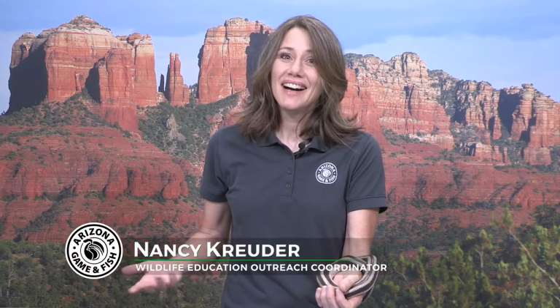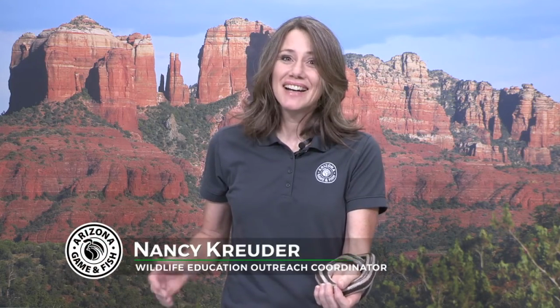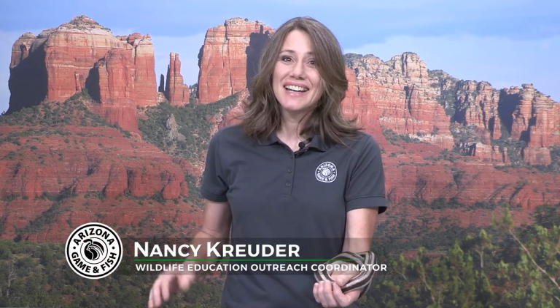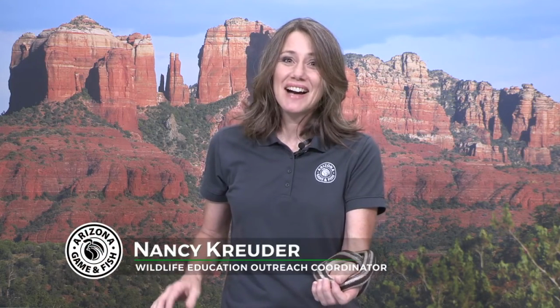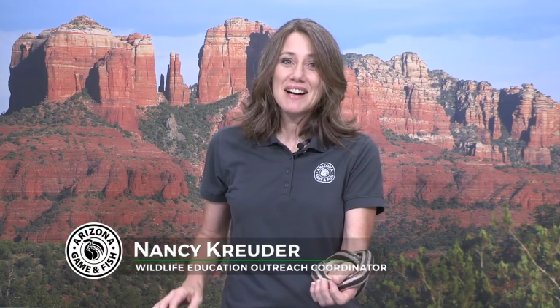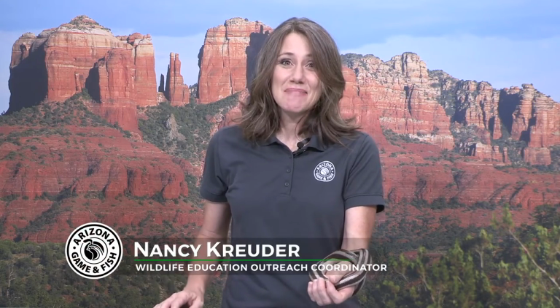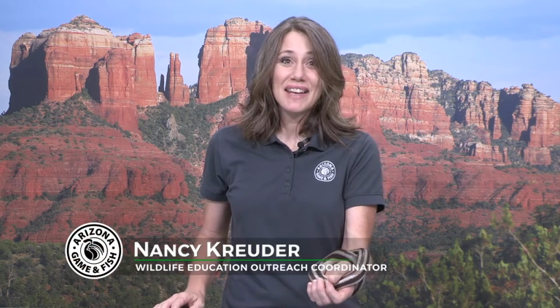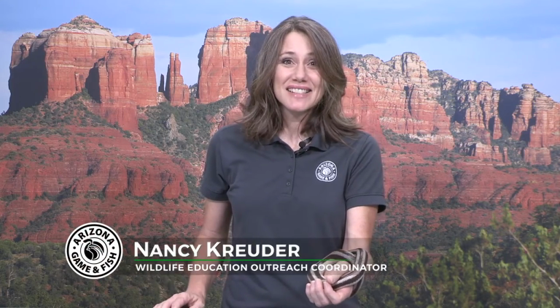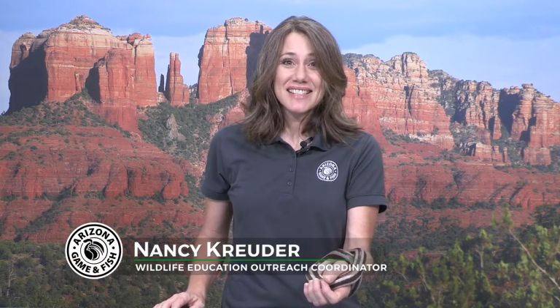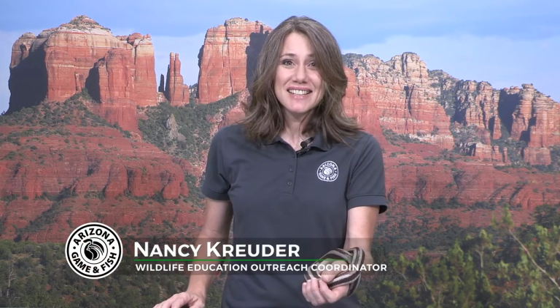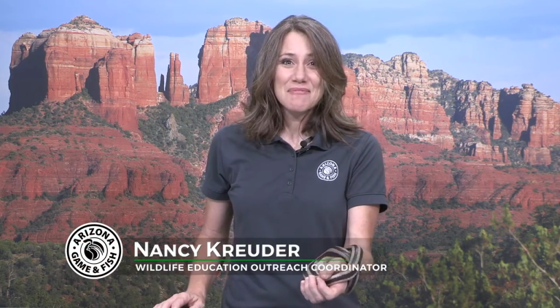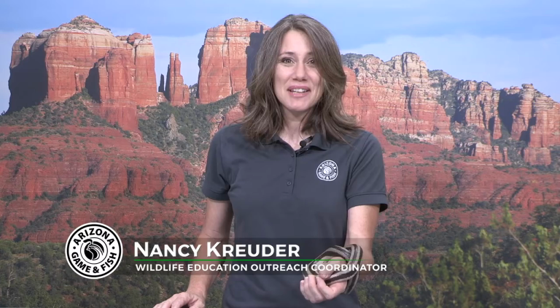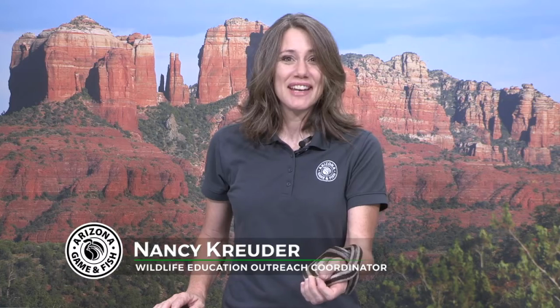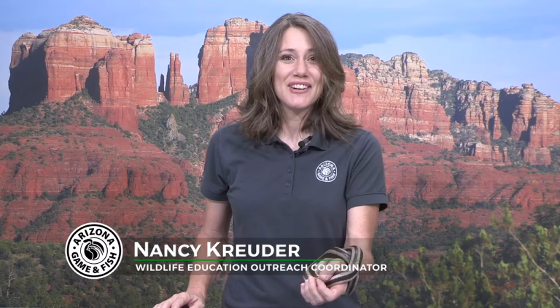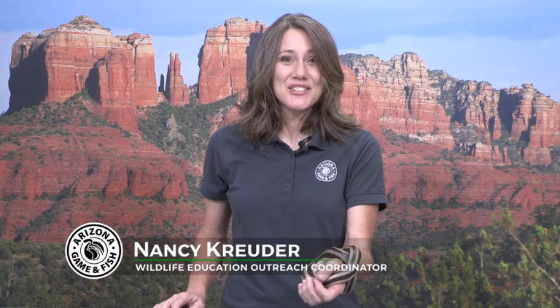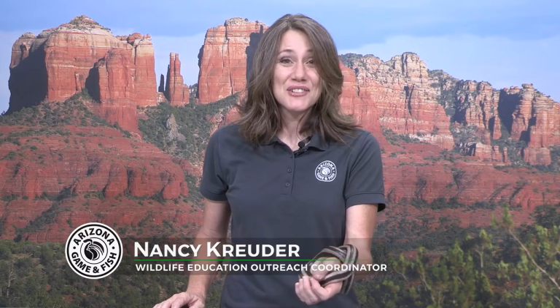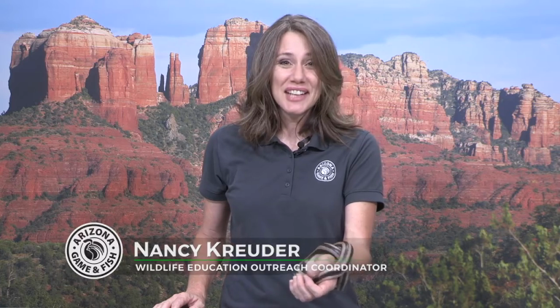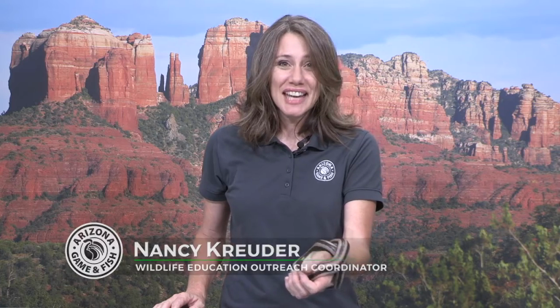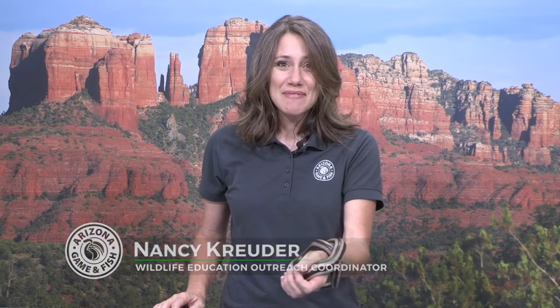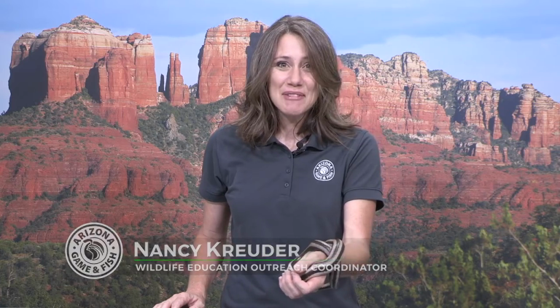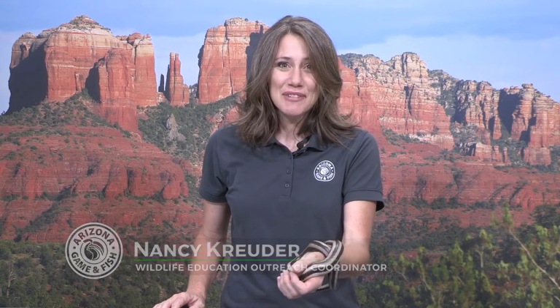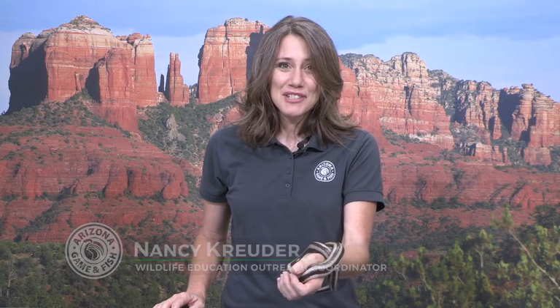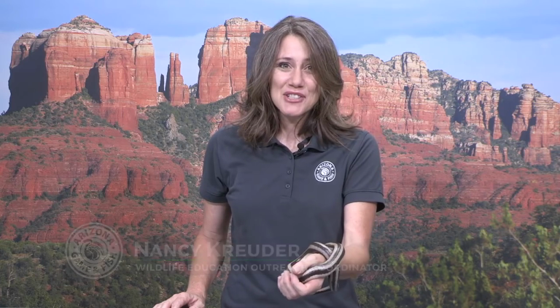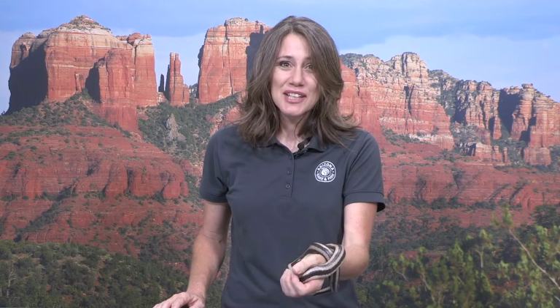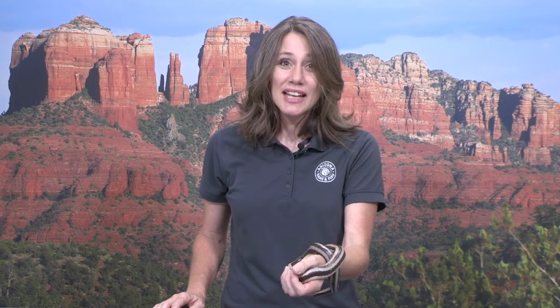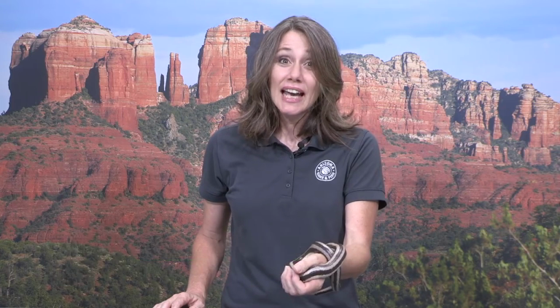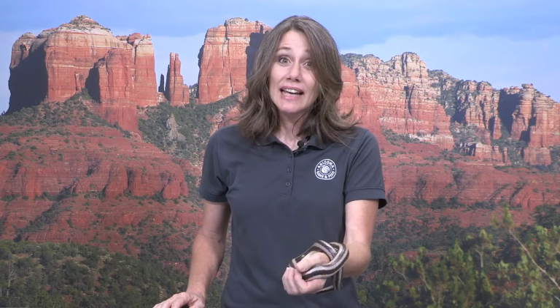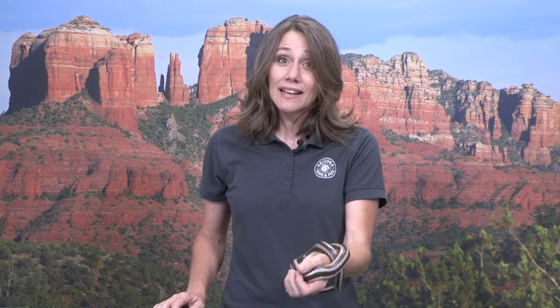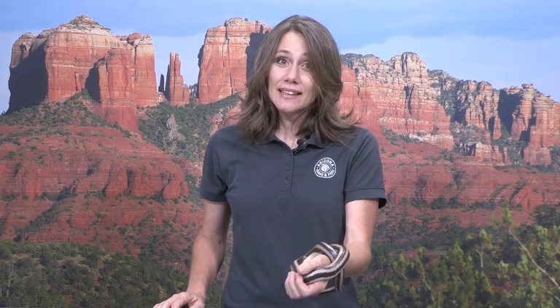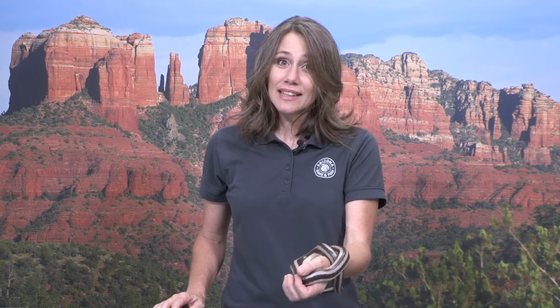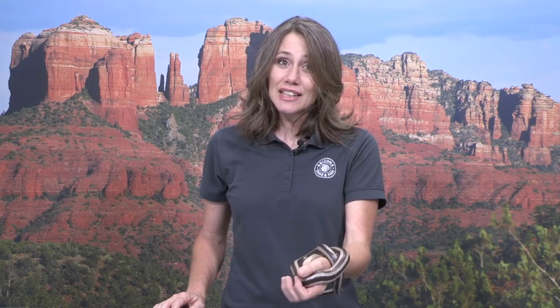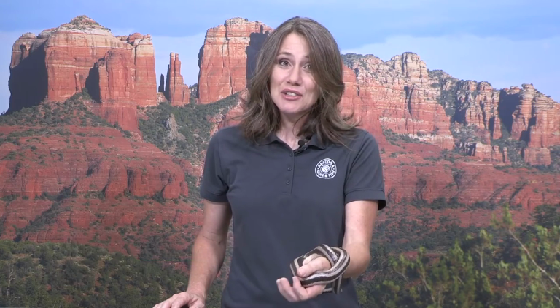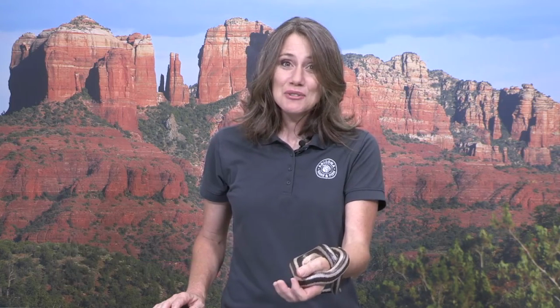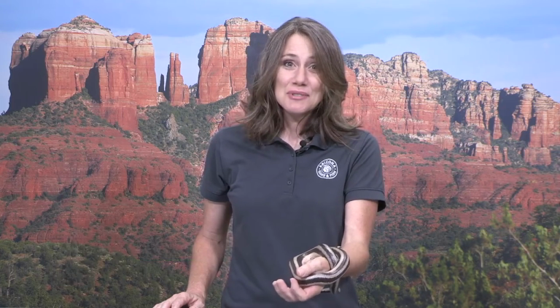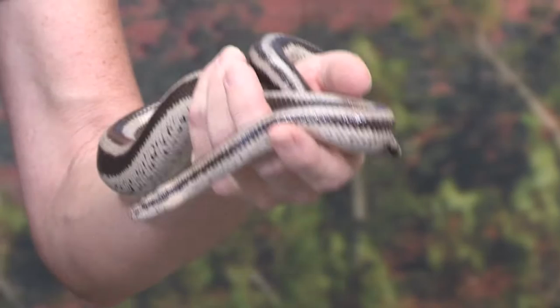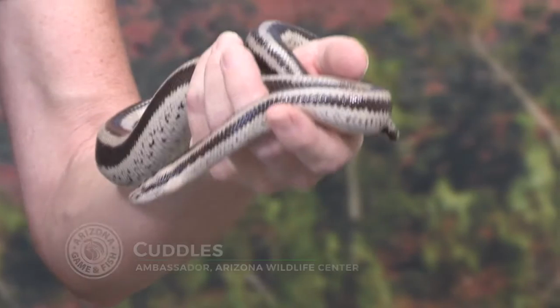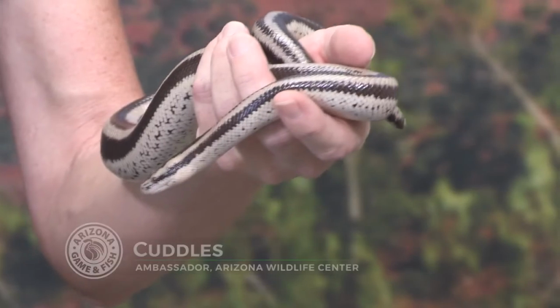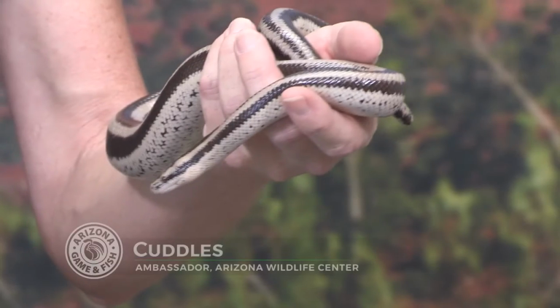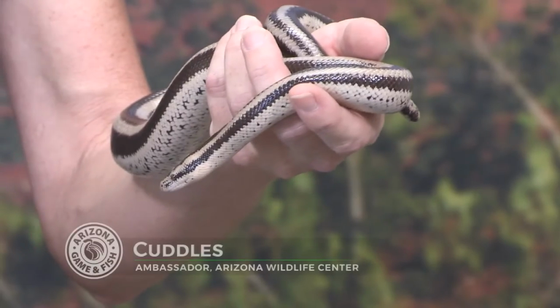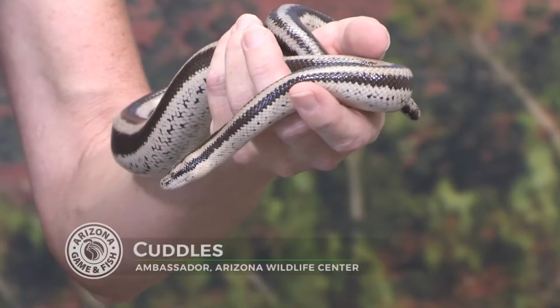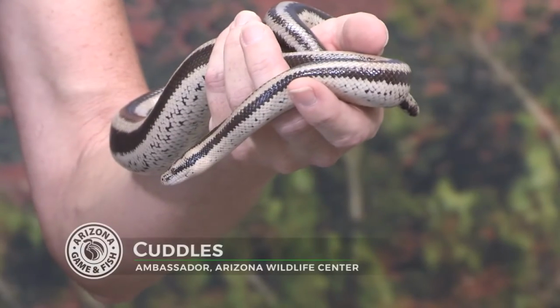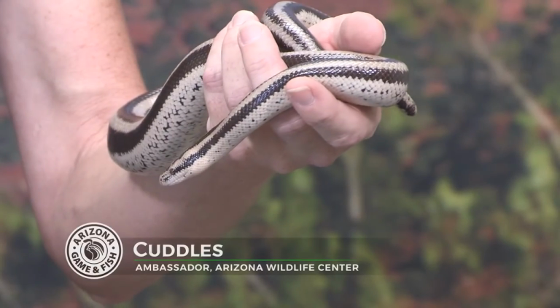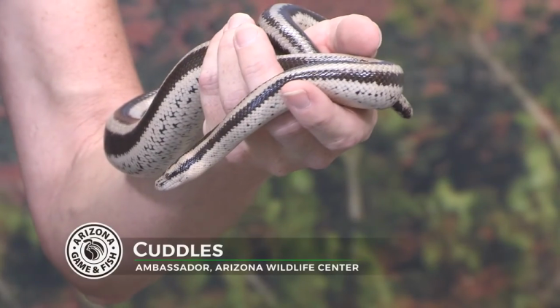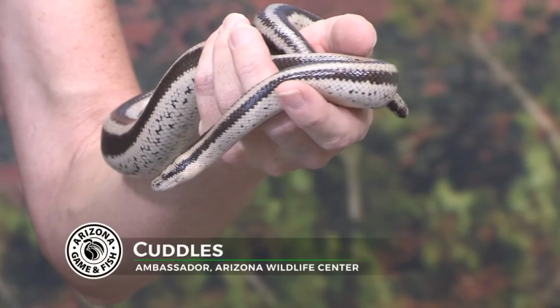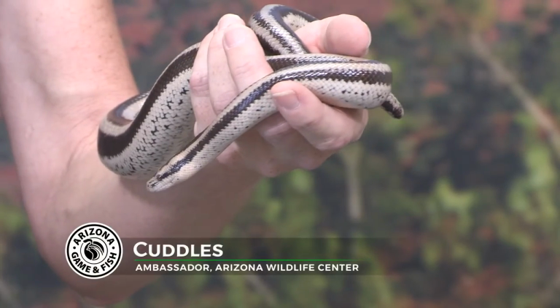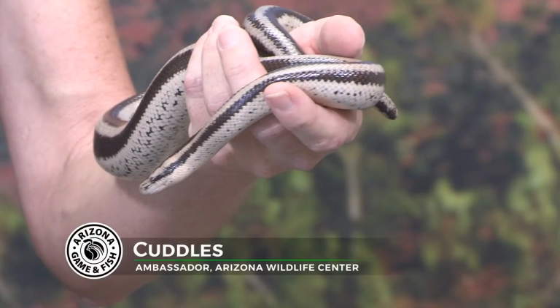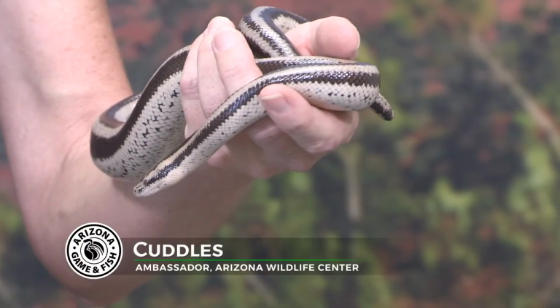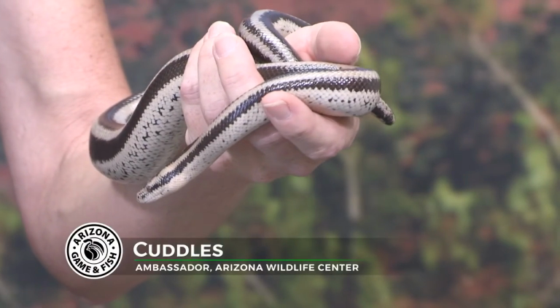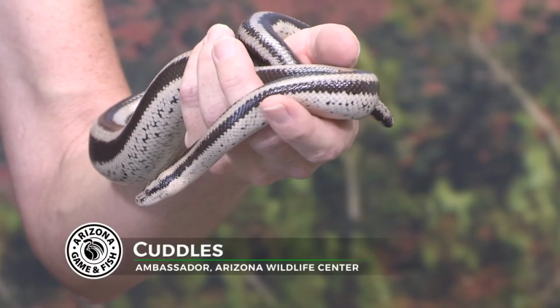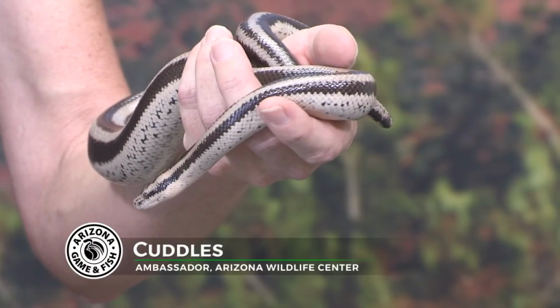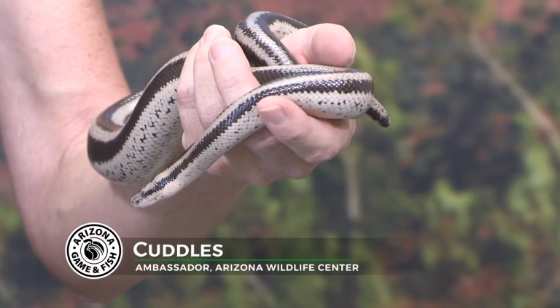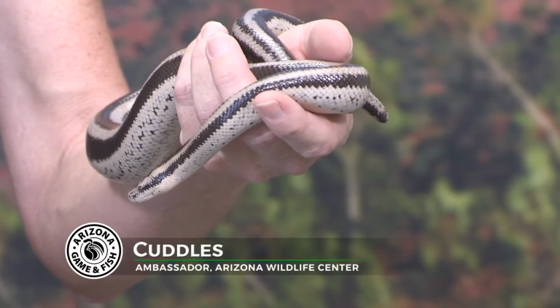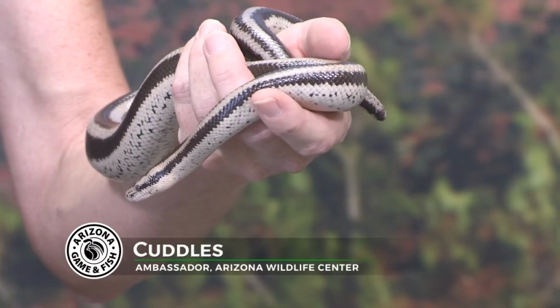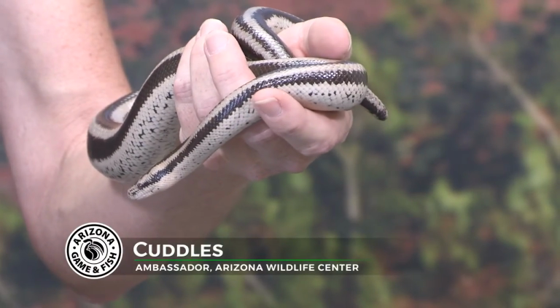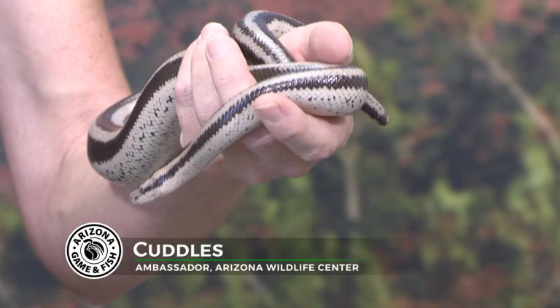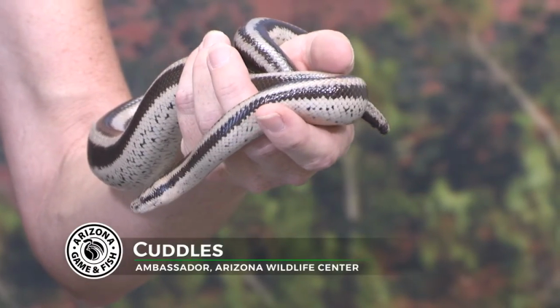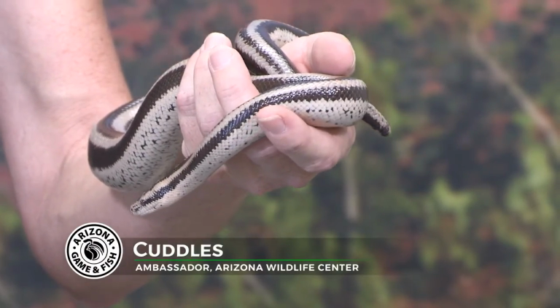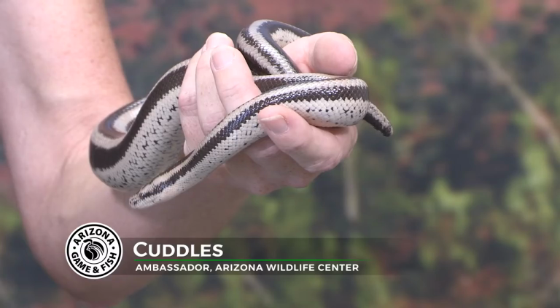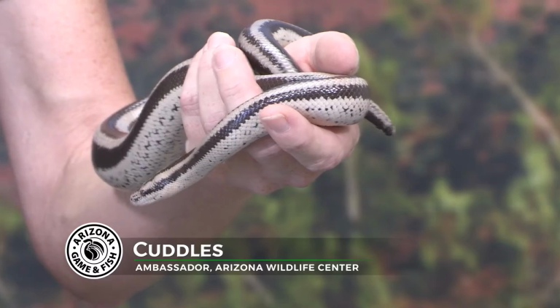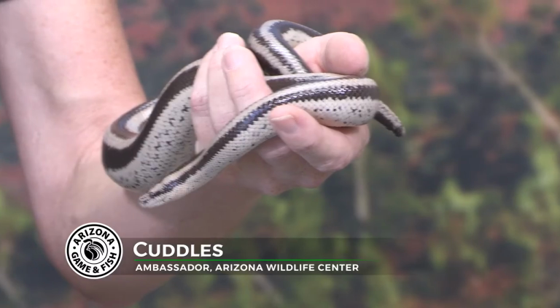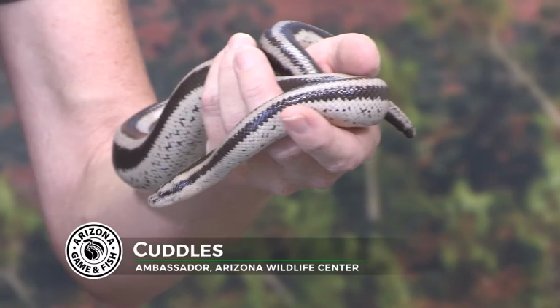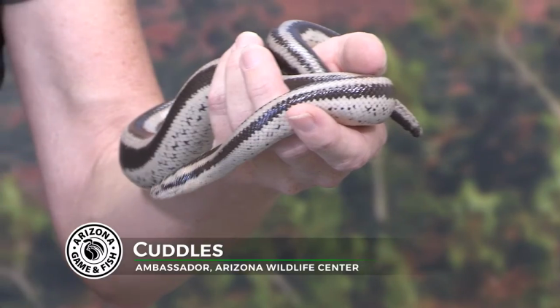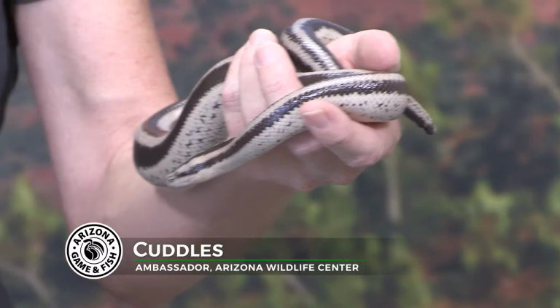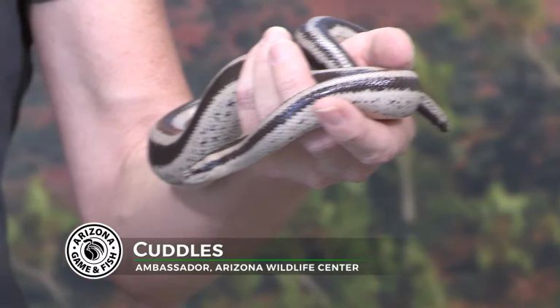Hi, I'm Nancy with Arizona Game and Fish and I'd like you to meet Cuddles, our ambassador desert rosy boa.